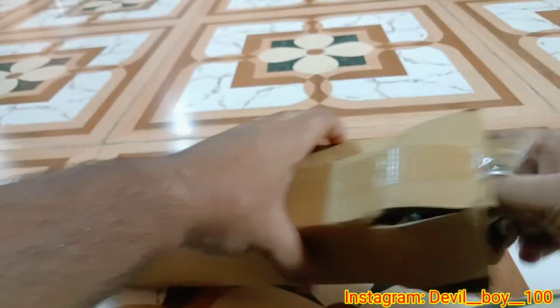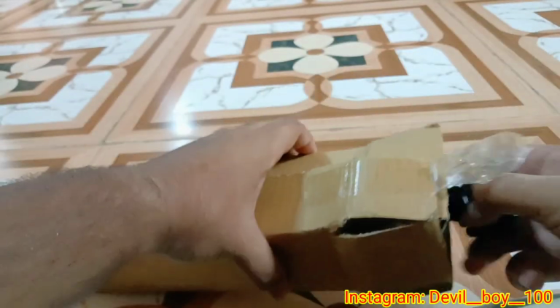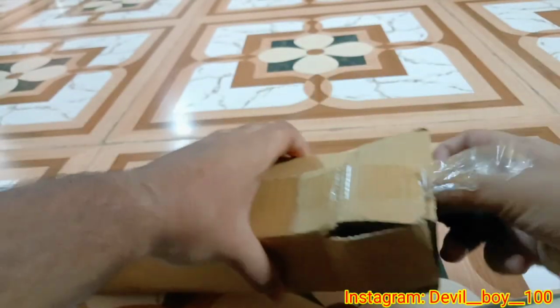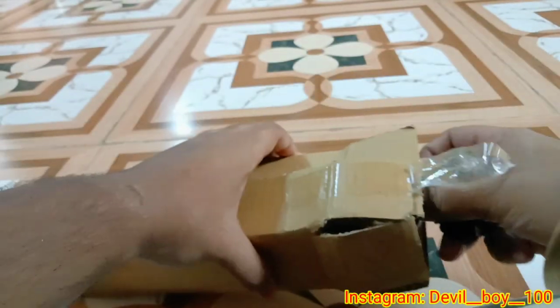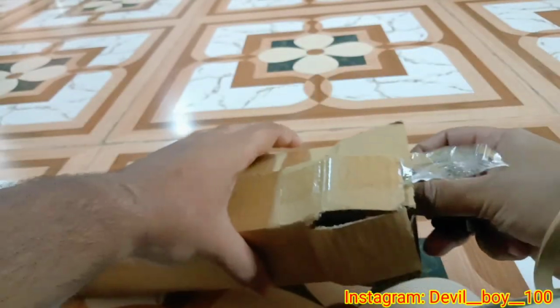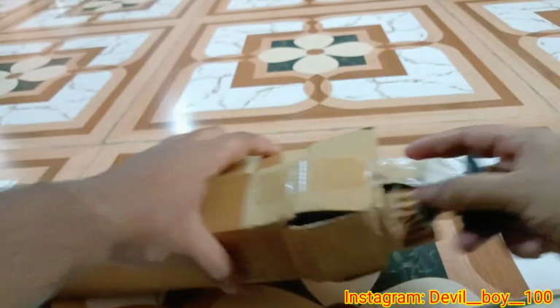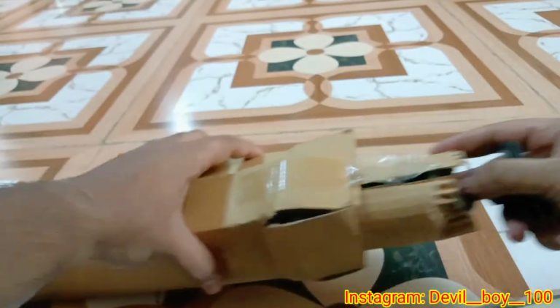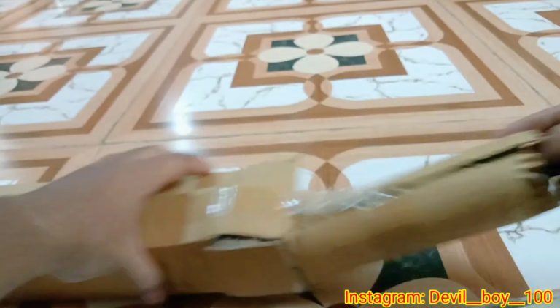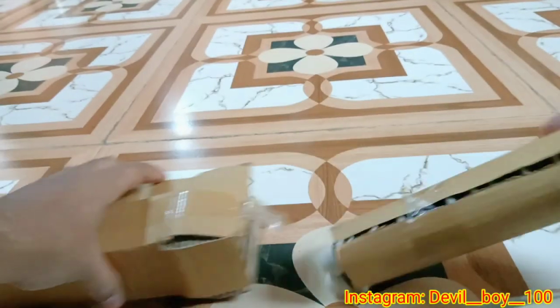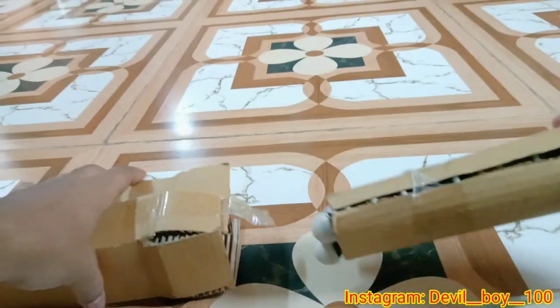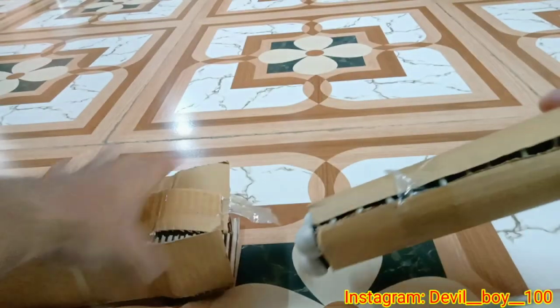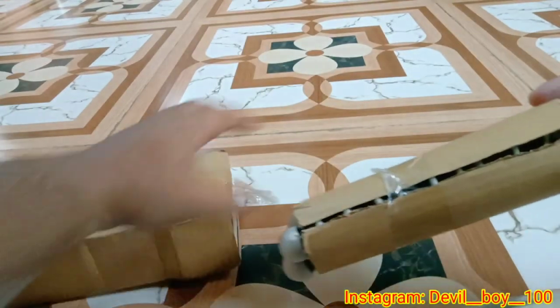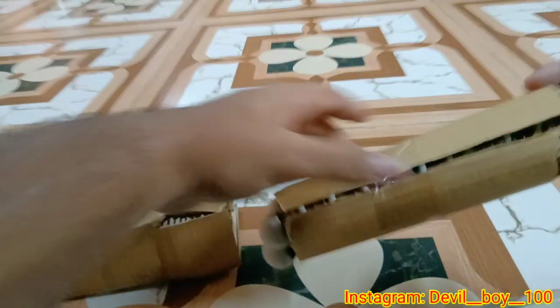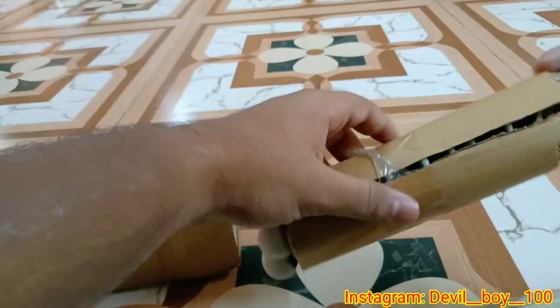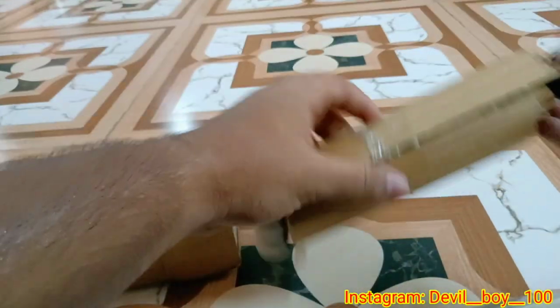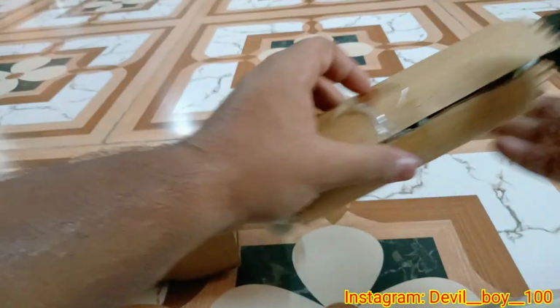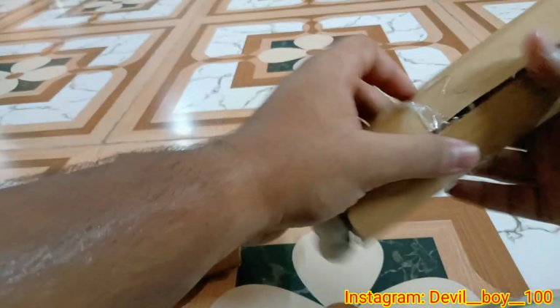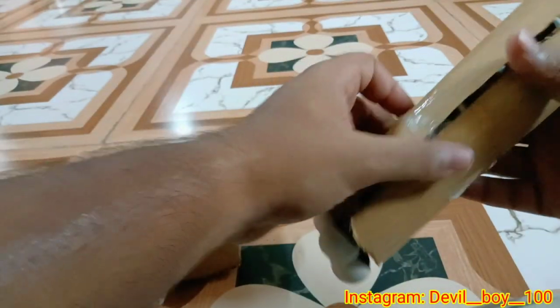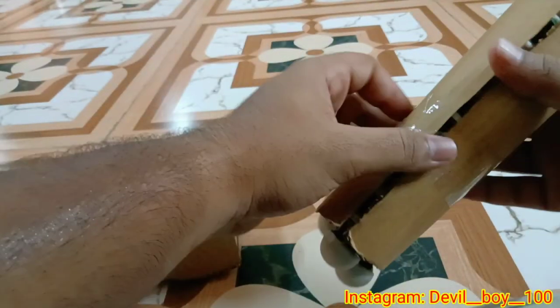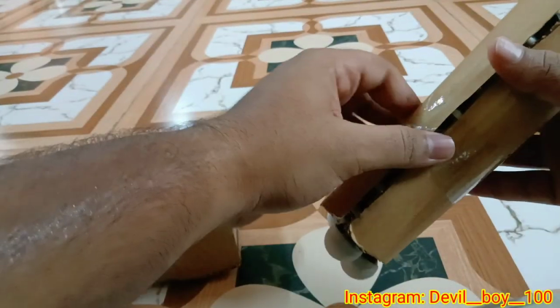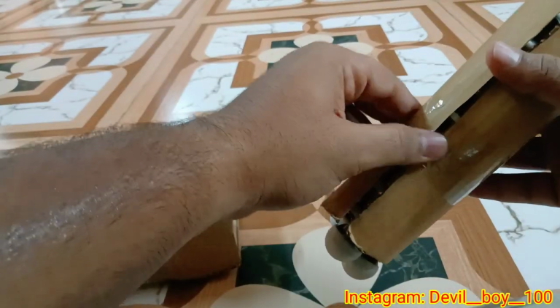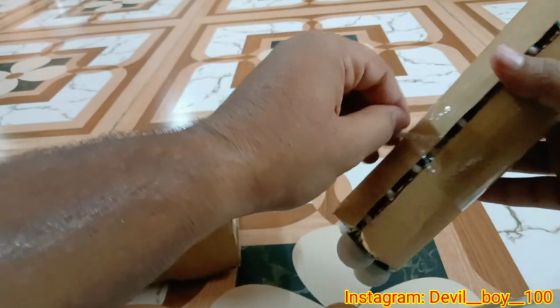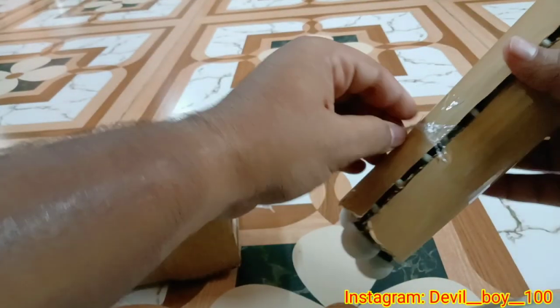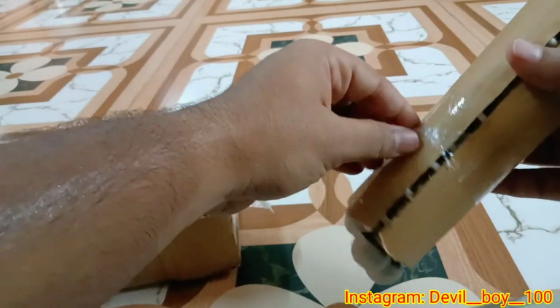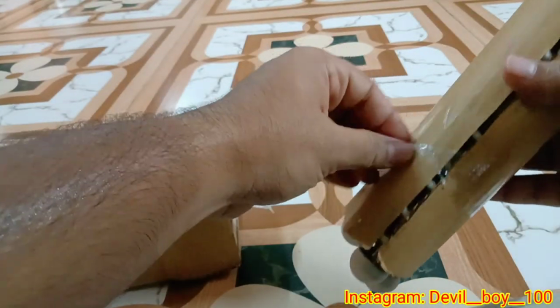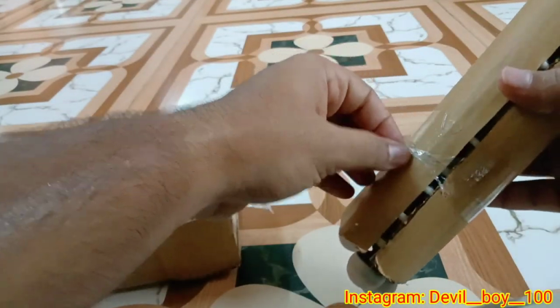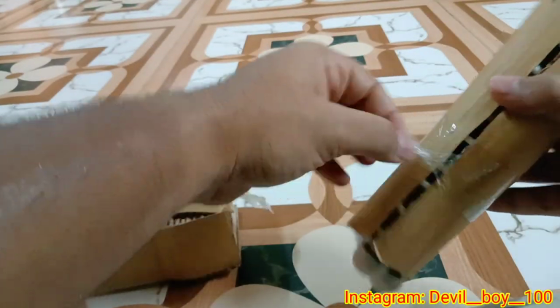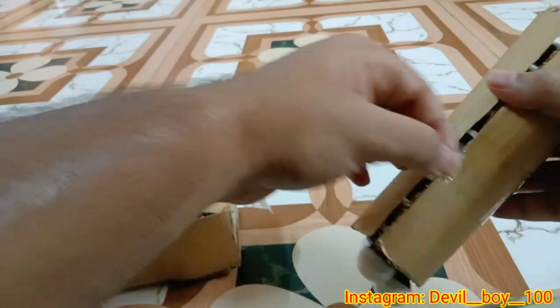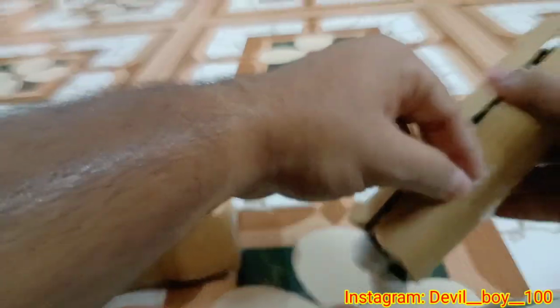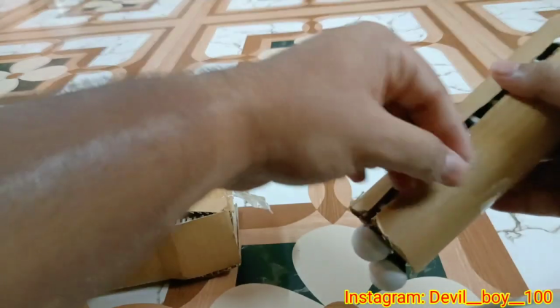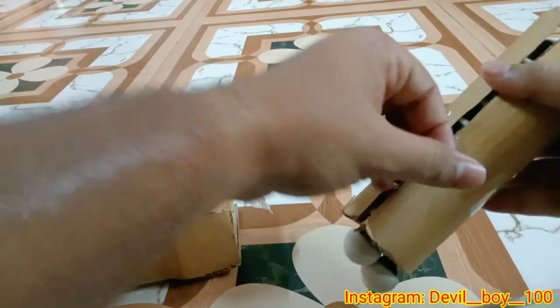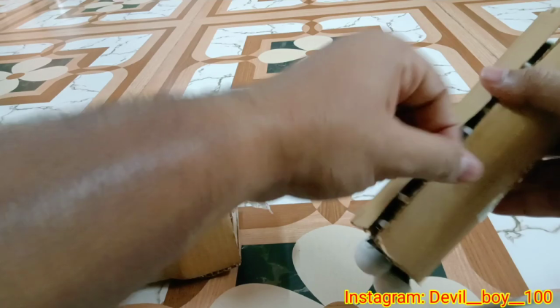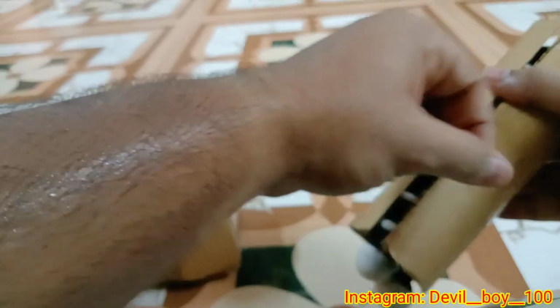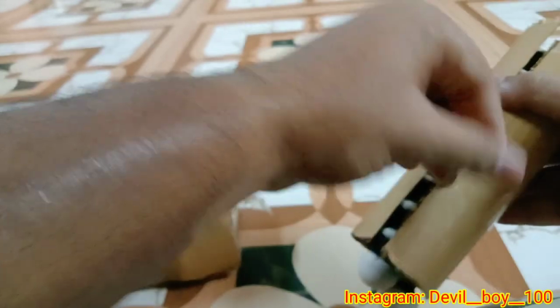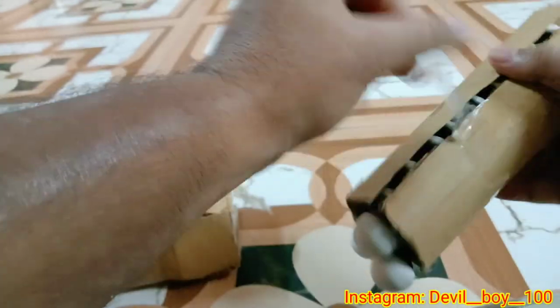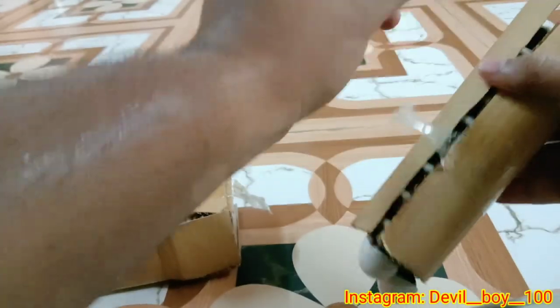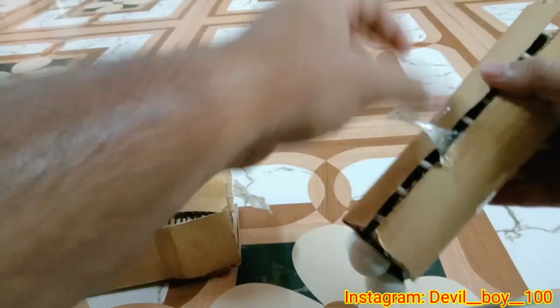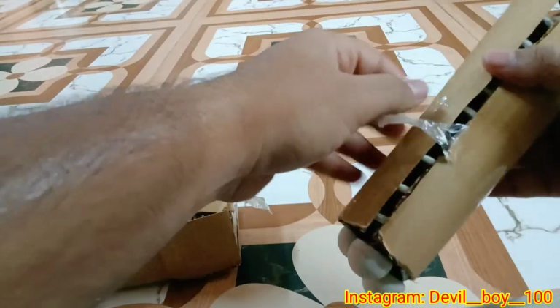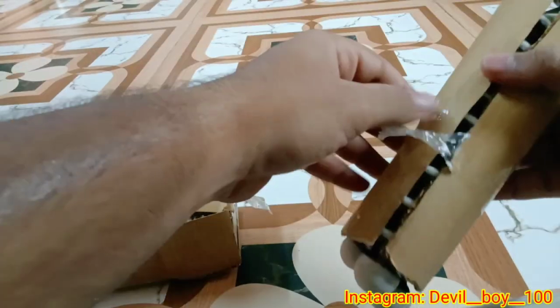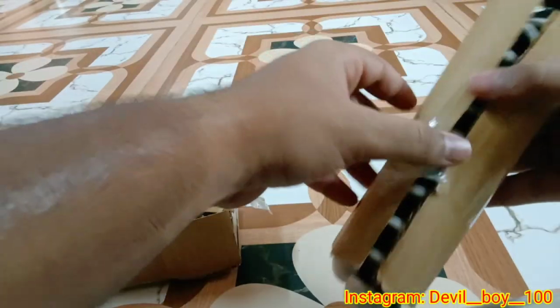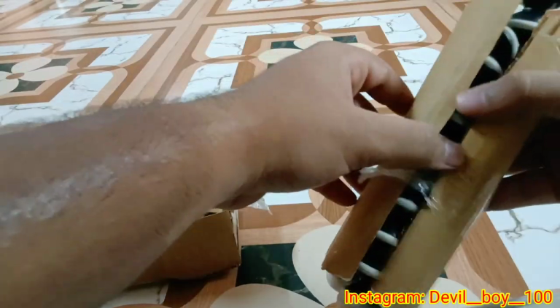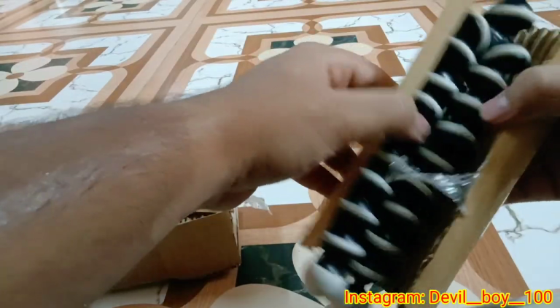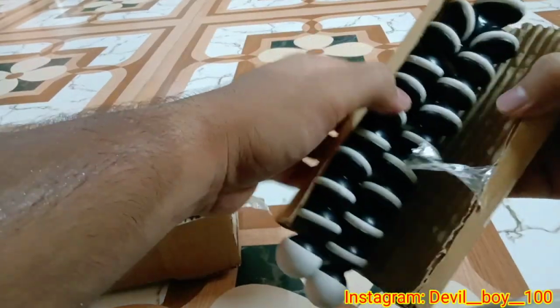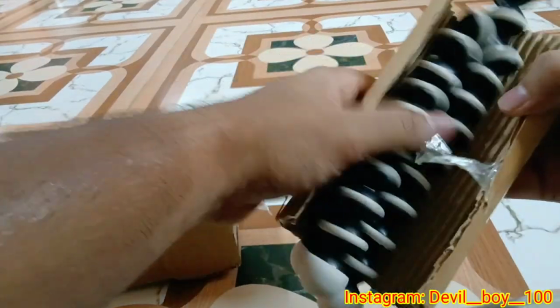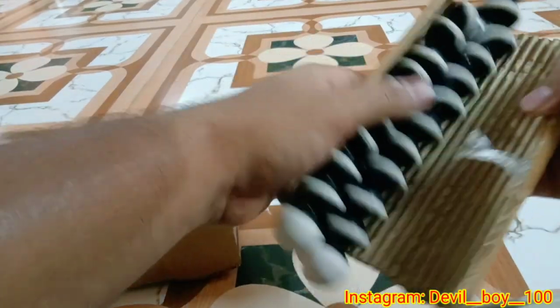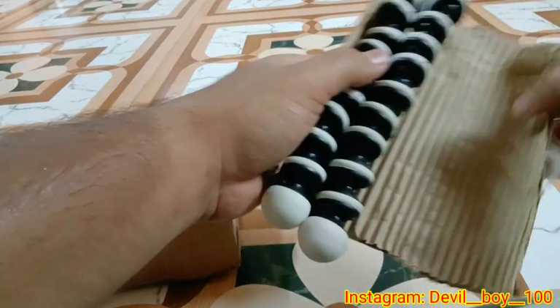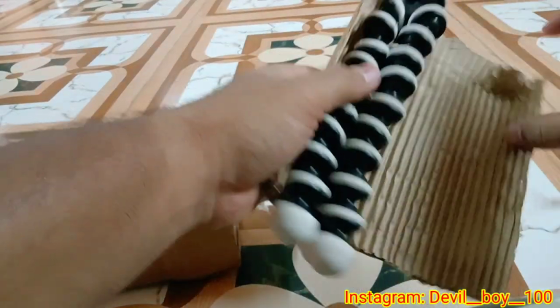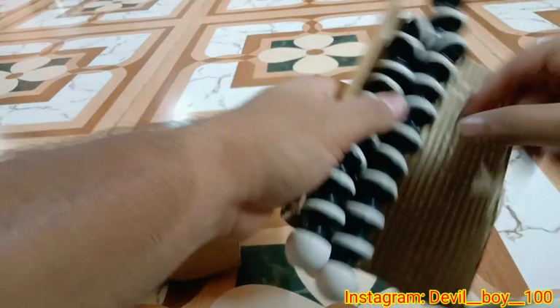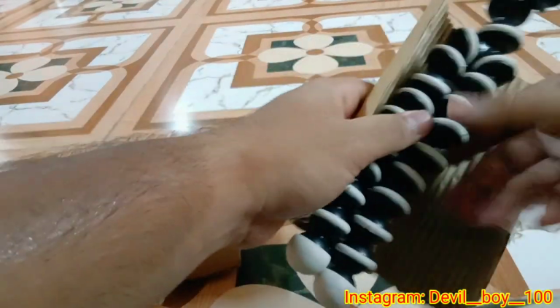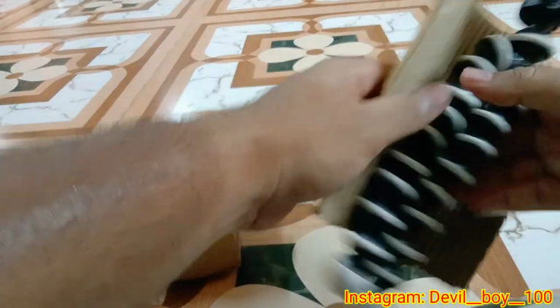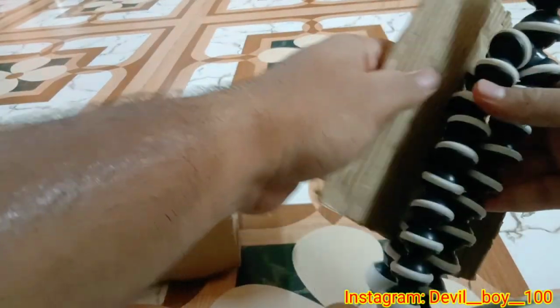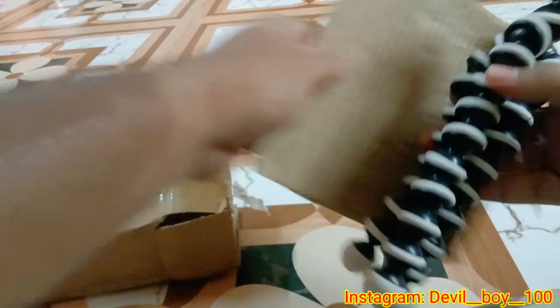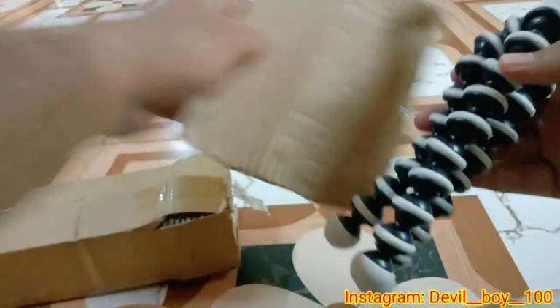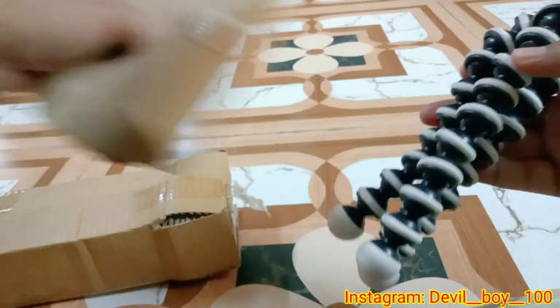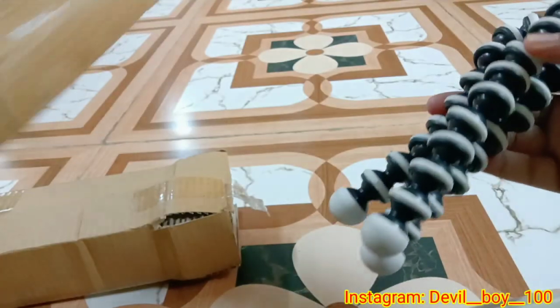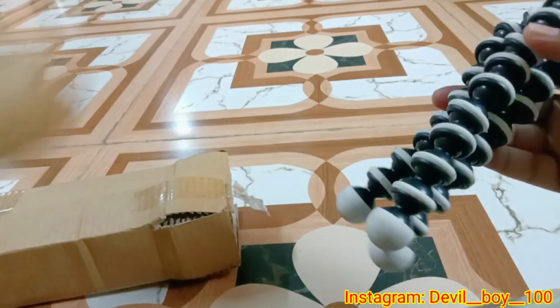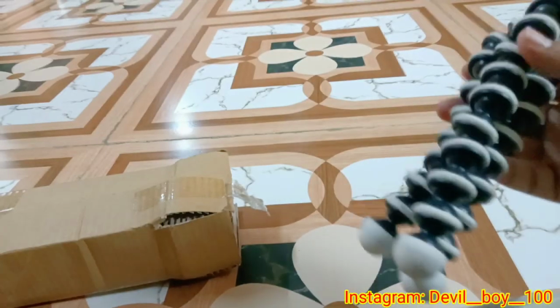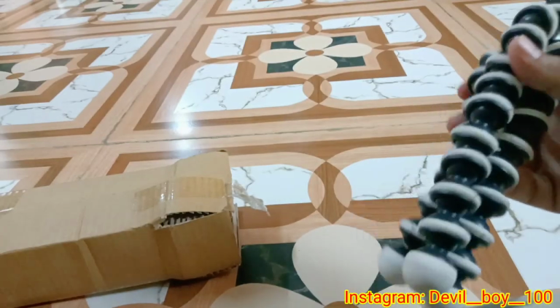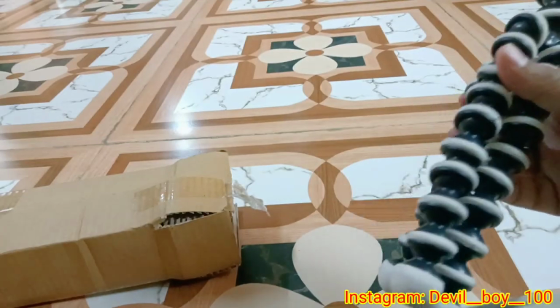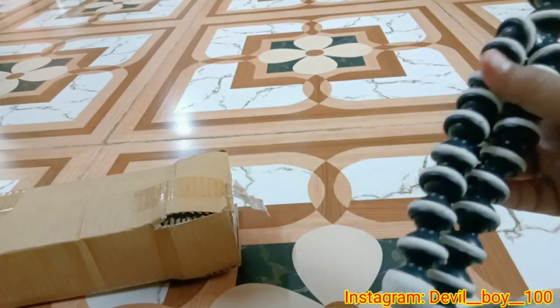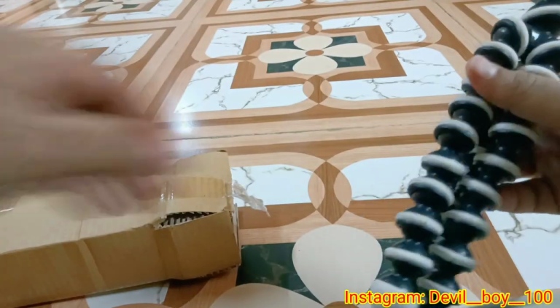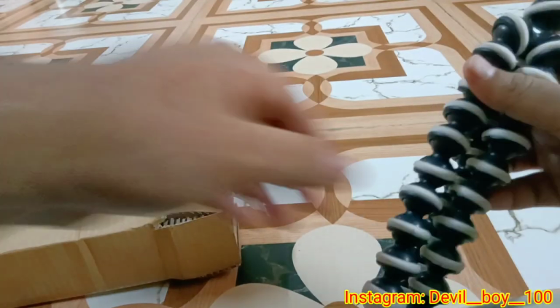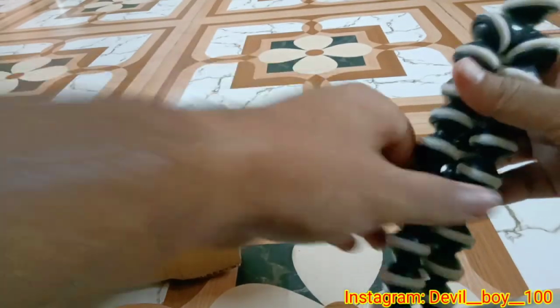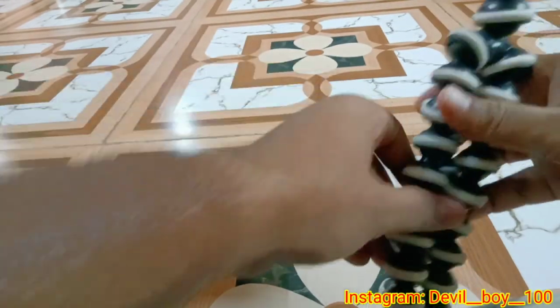I will show you the tripod. You can see the price and the quality.